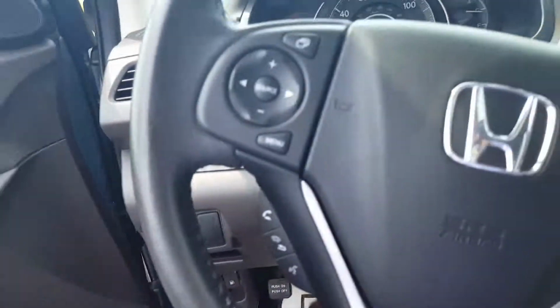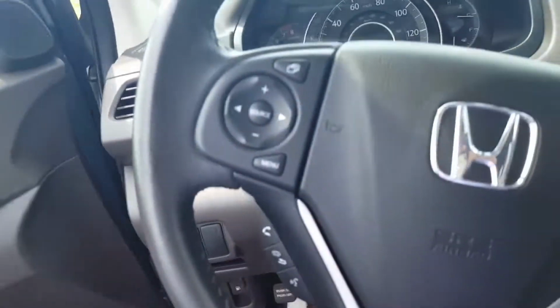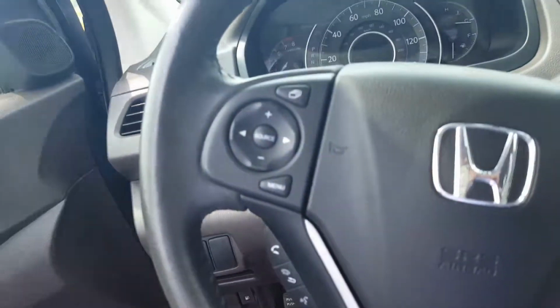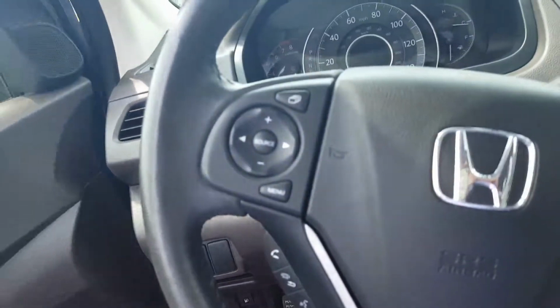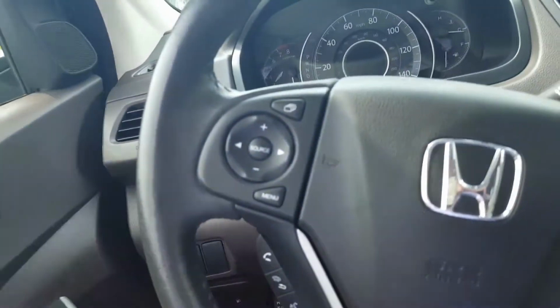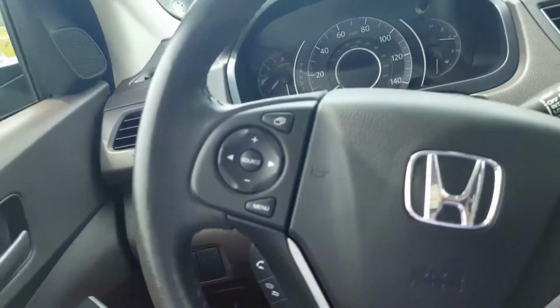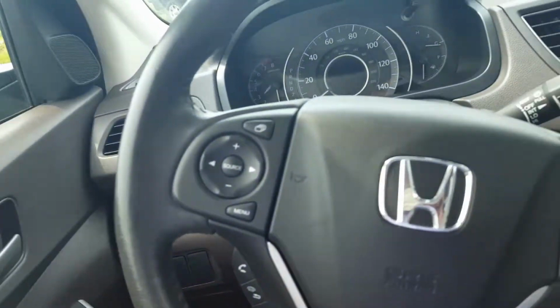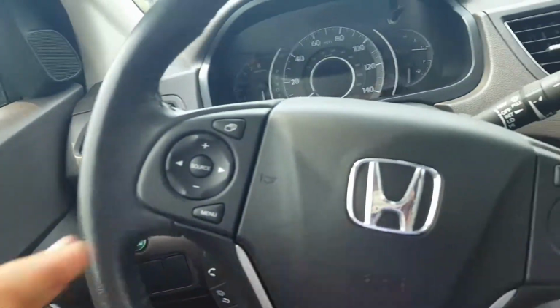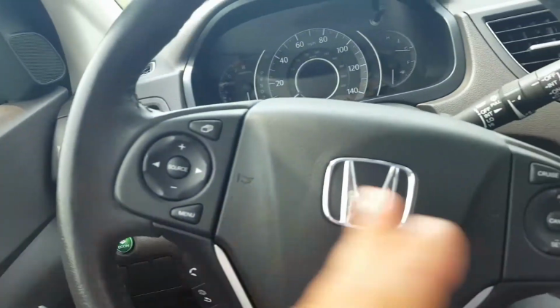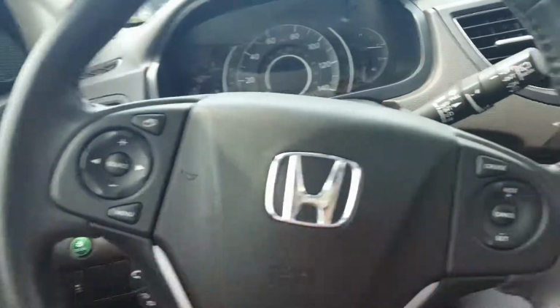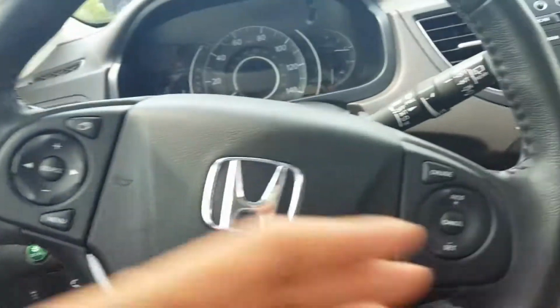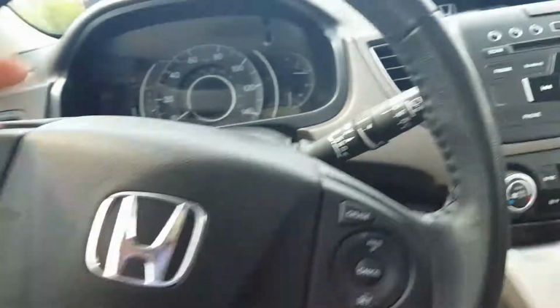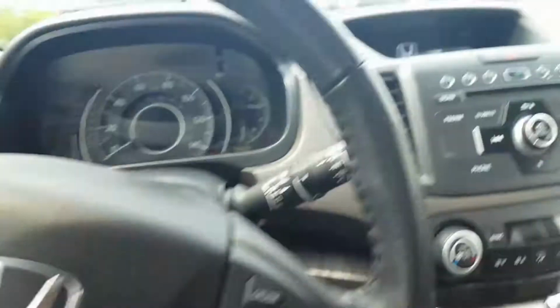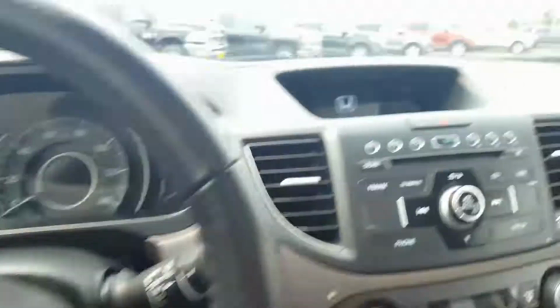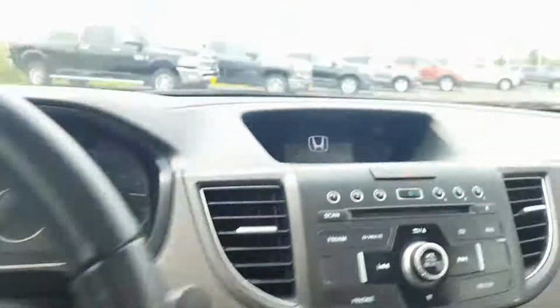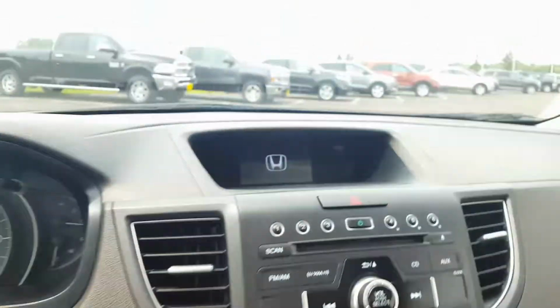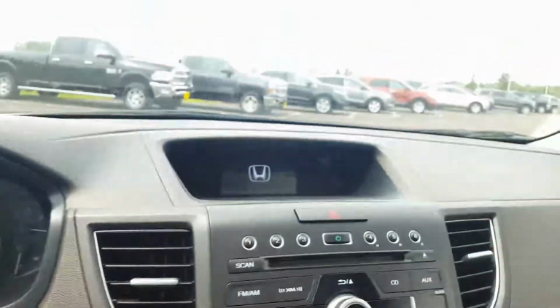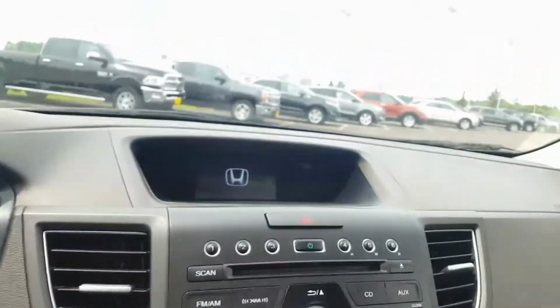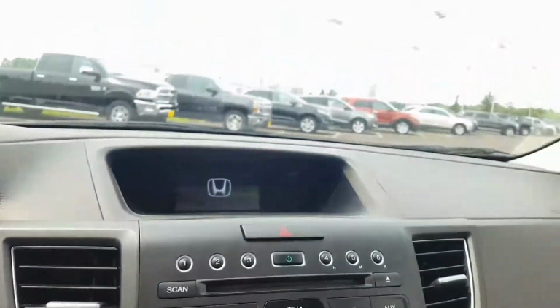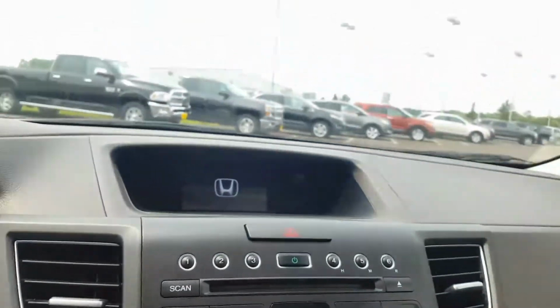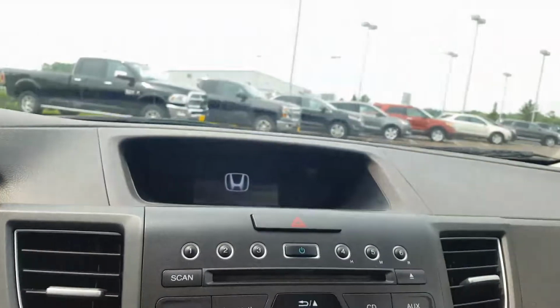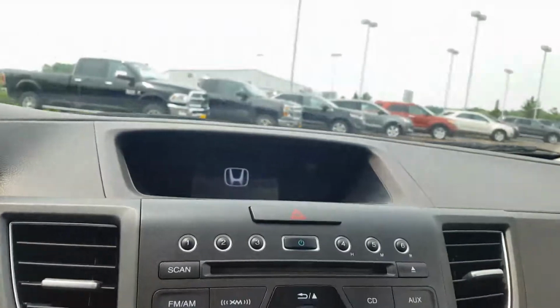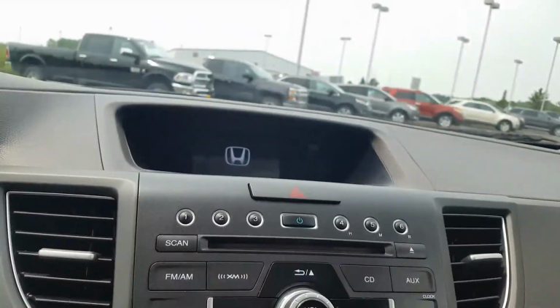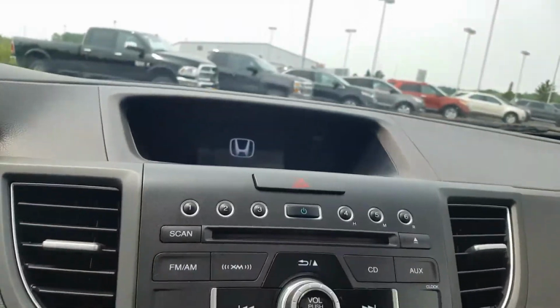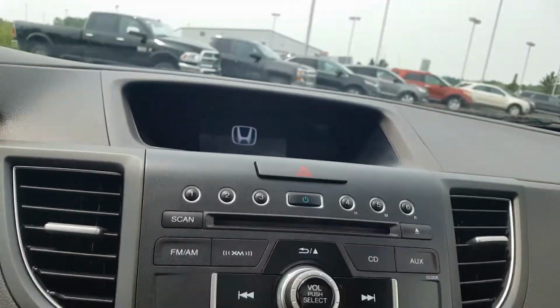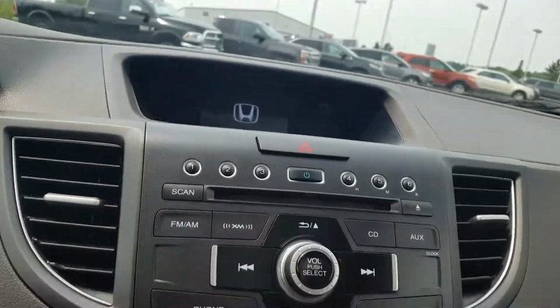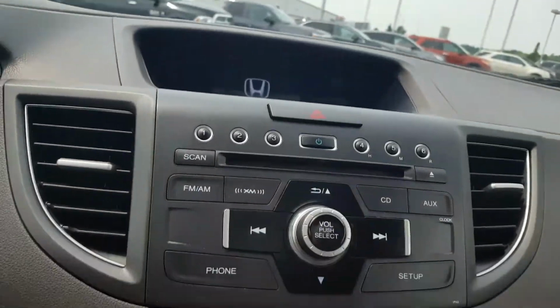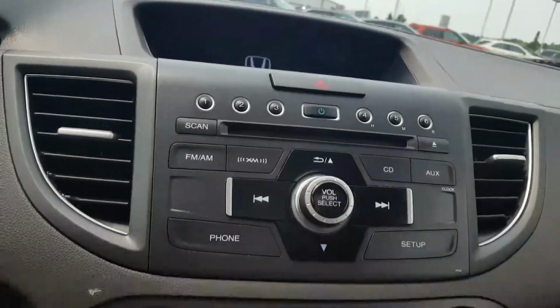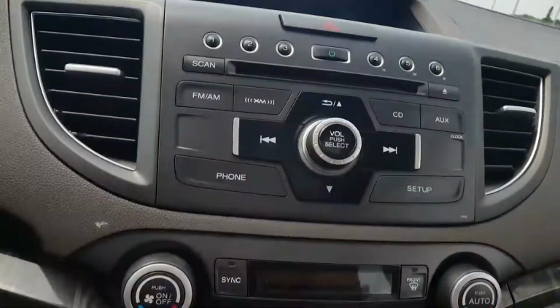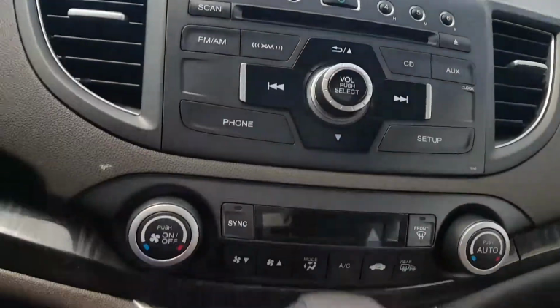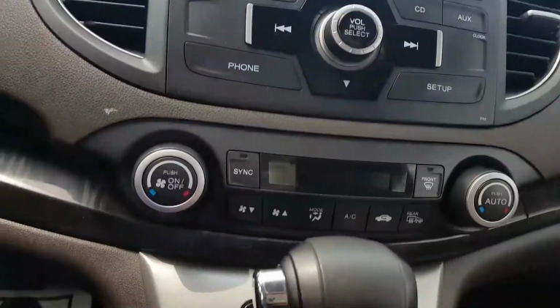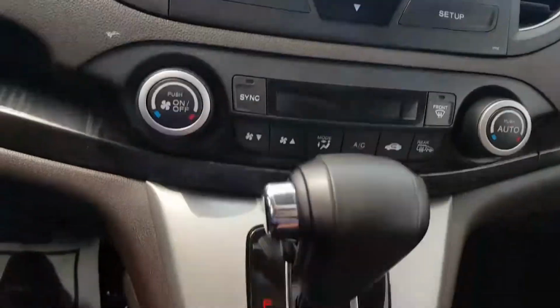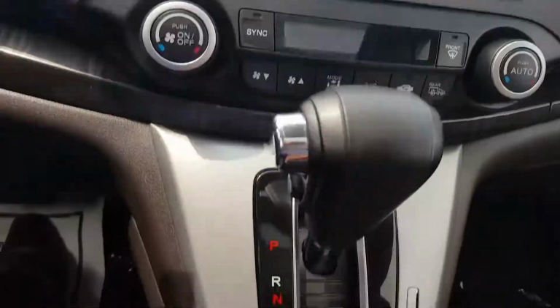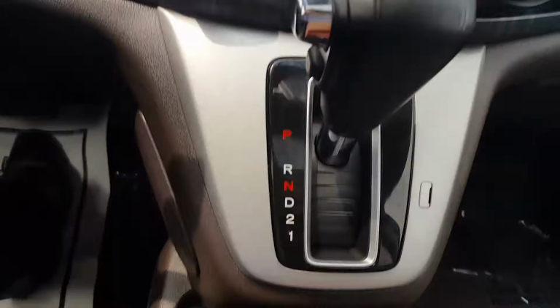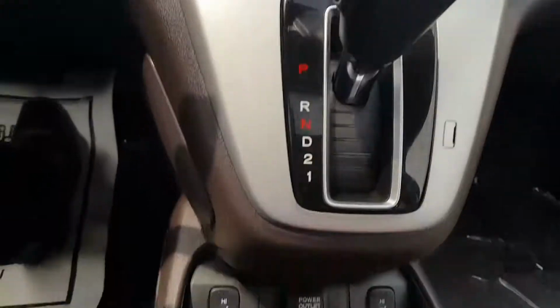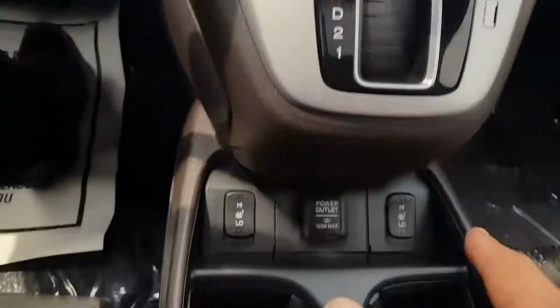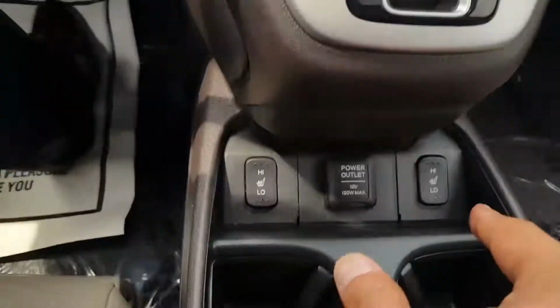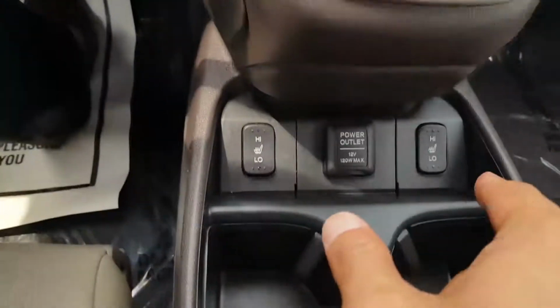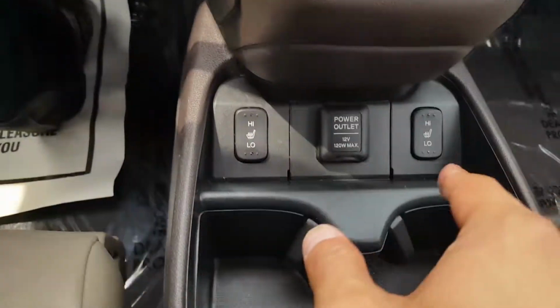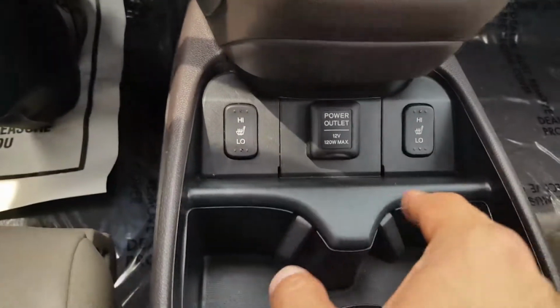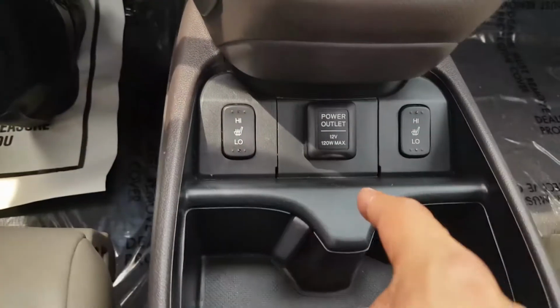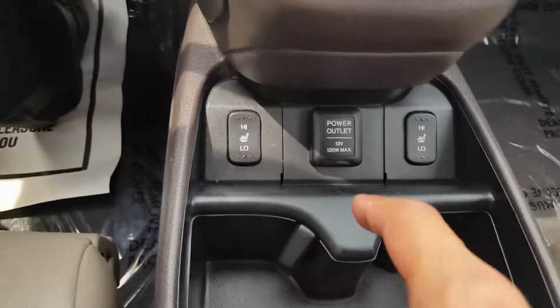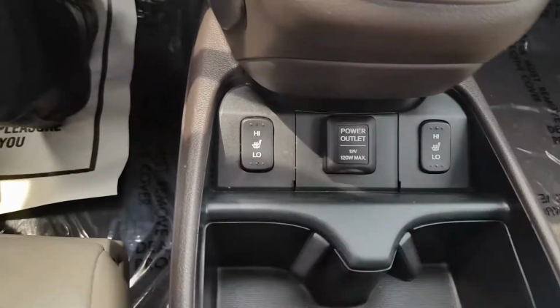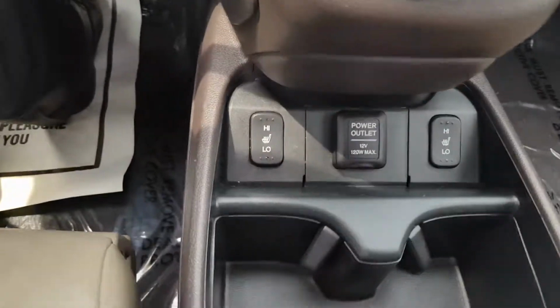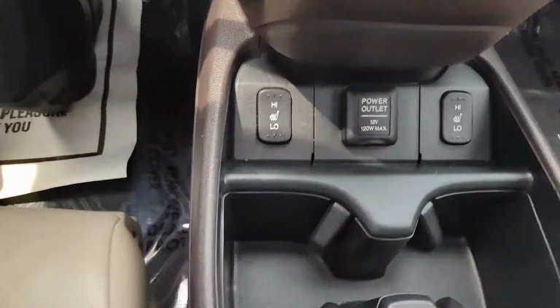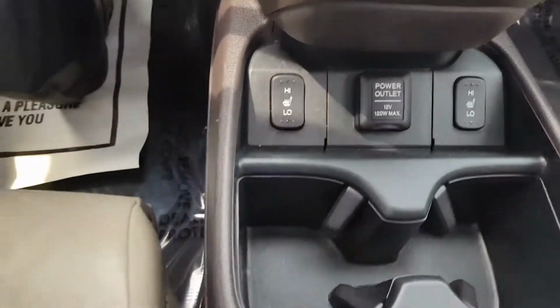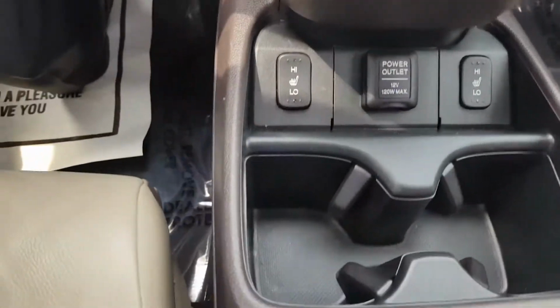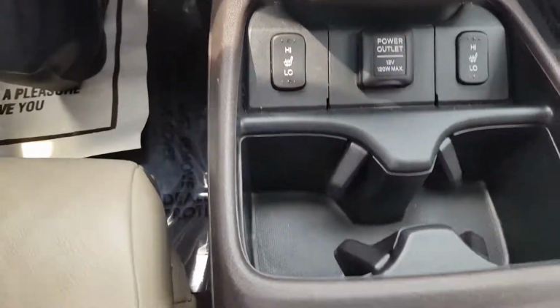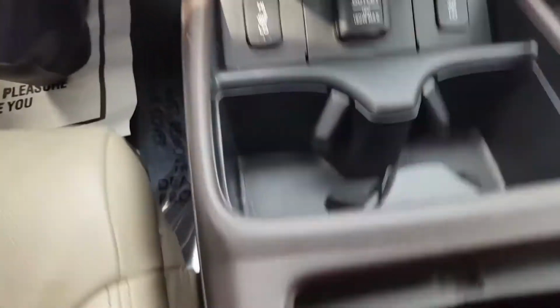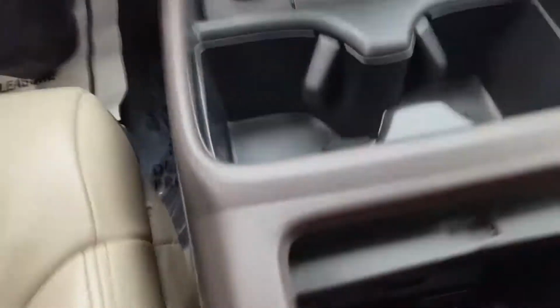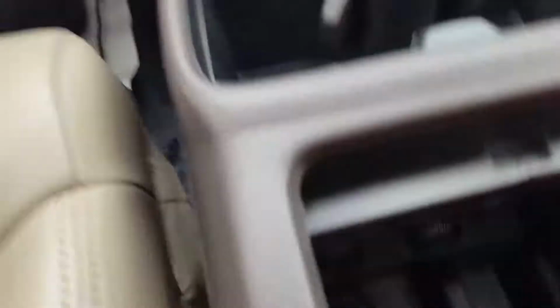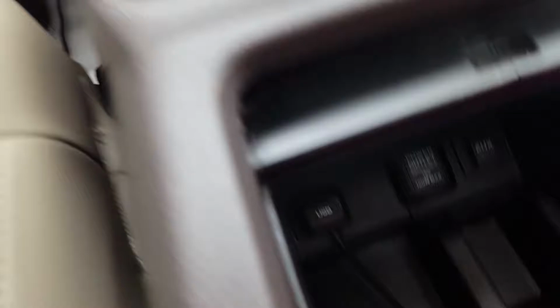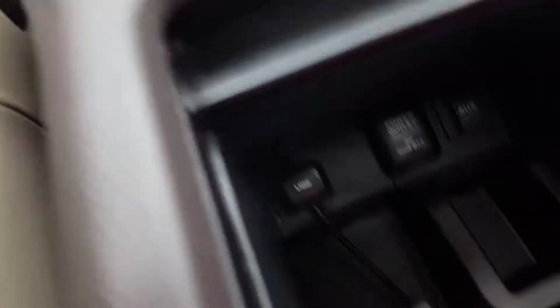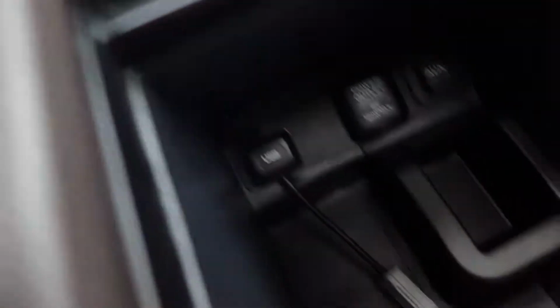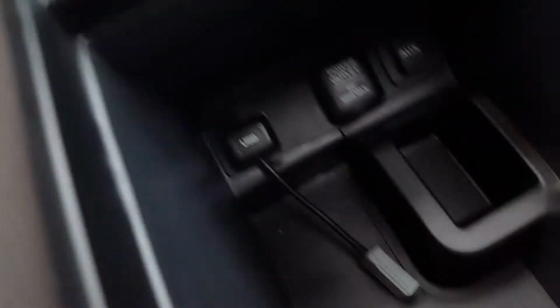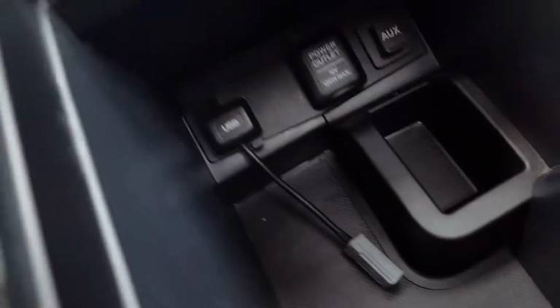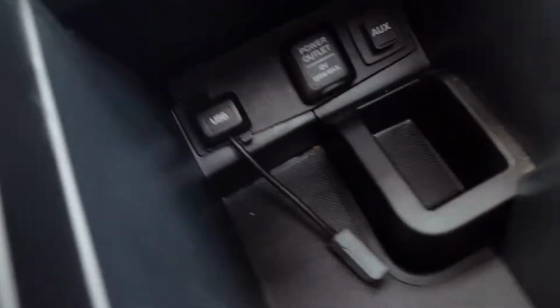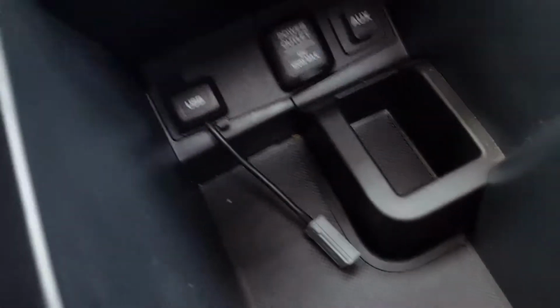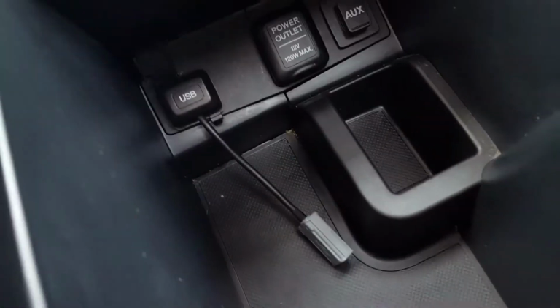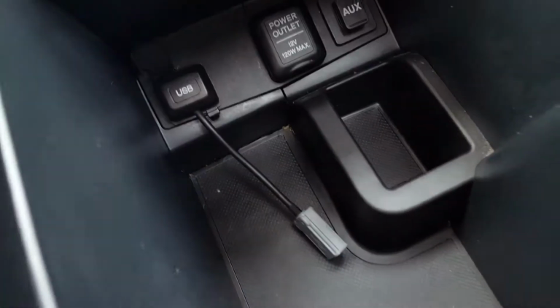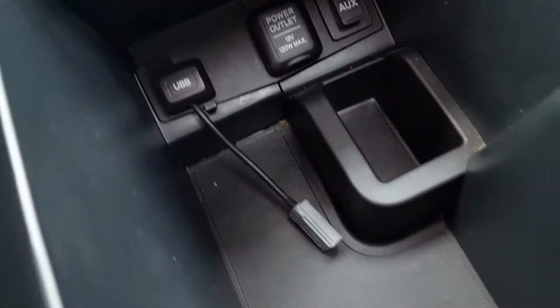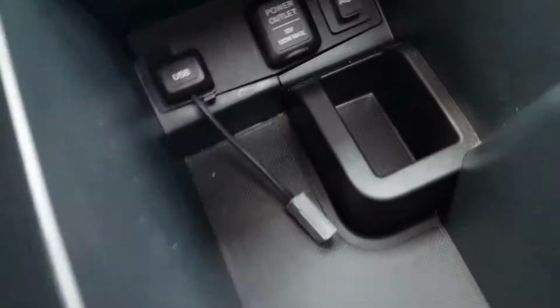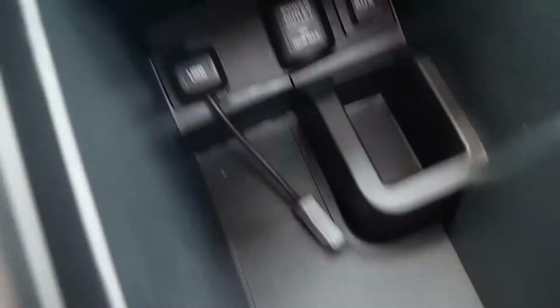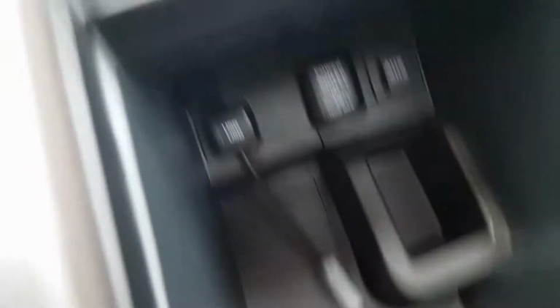Of course you got your Bluetooth and your cruise control. Dual temperature controls, heated seats up front. There's a power outlet and more hookups down there.